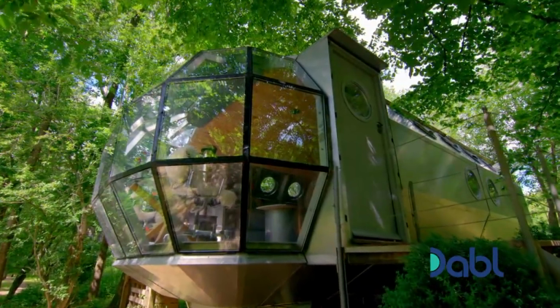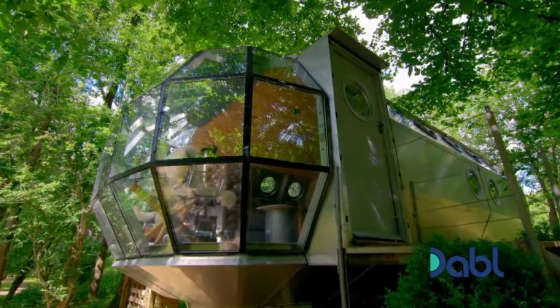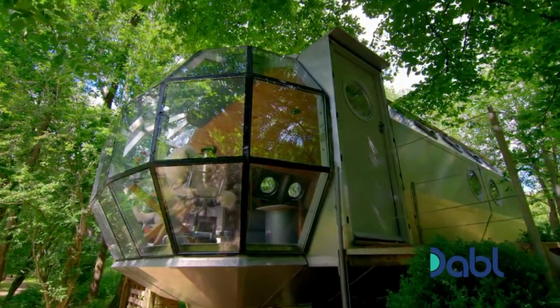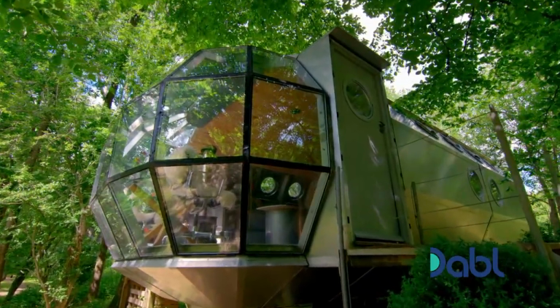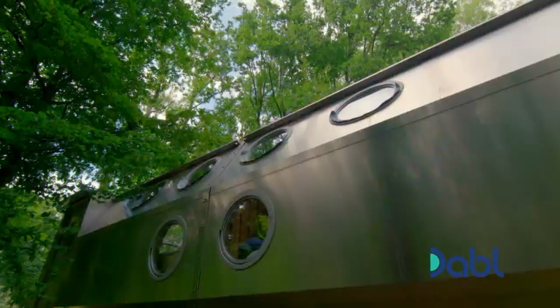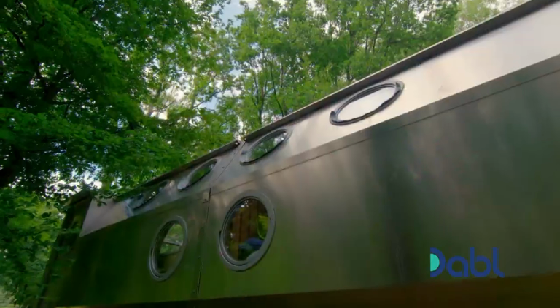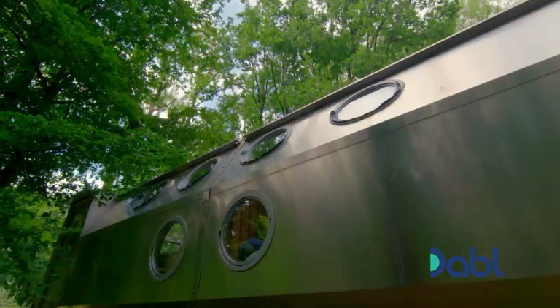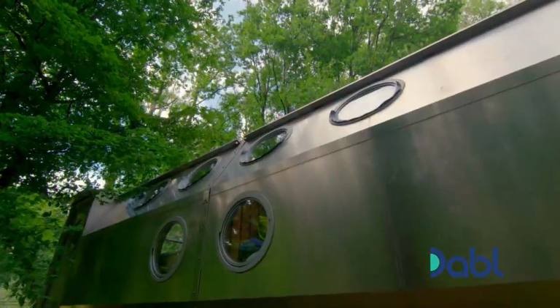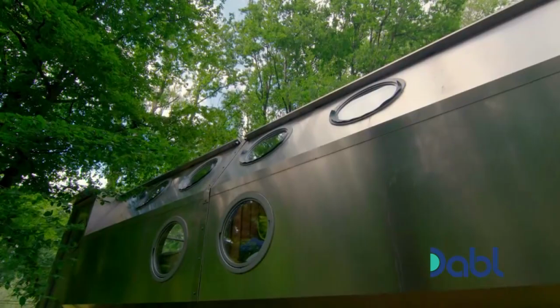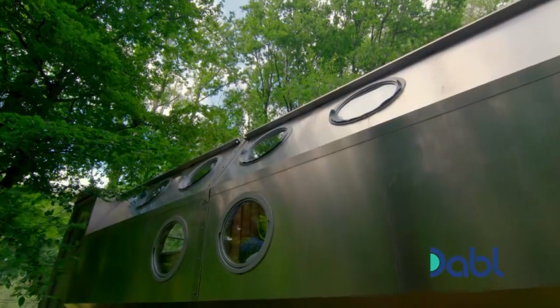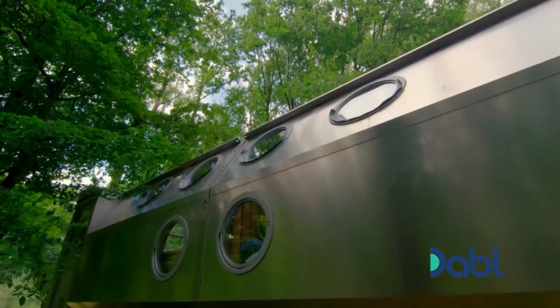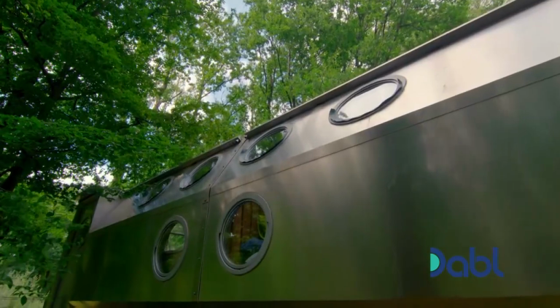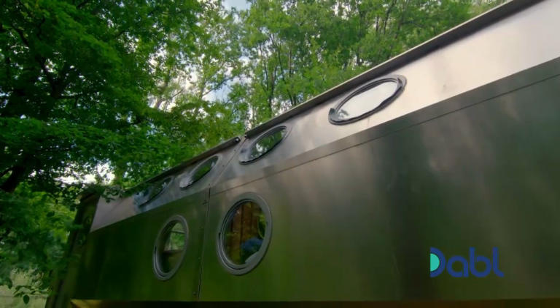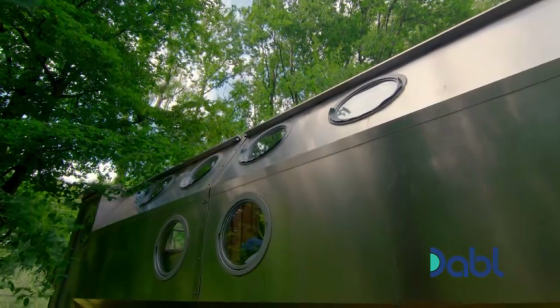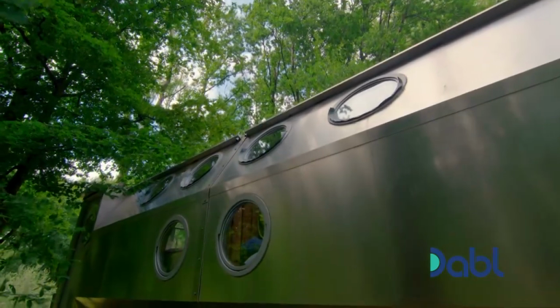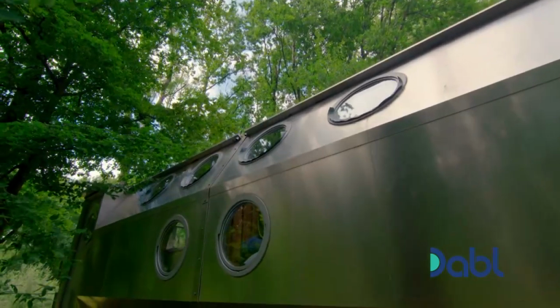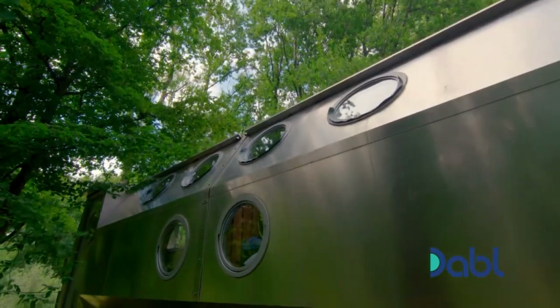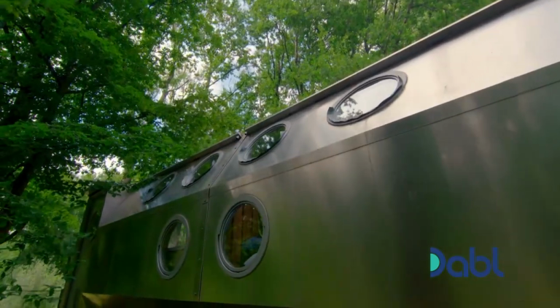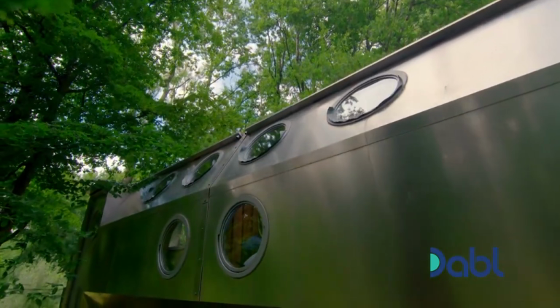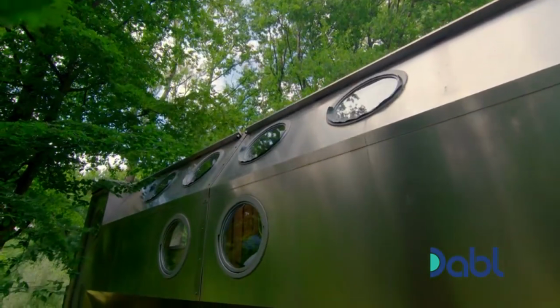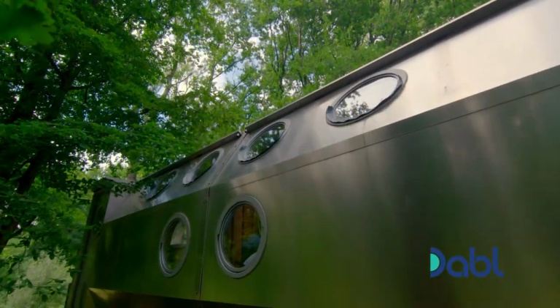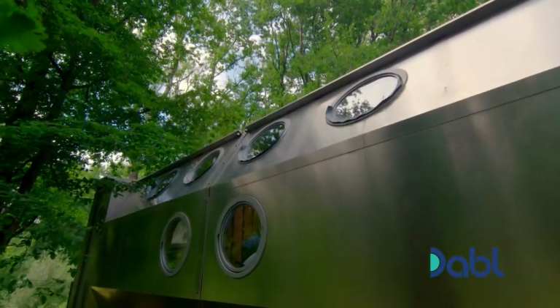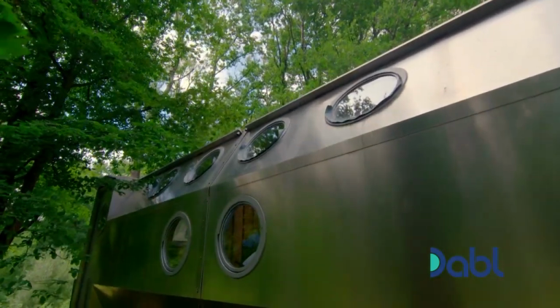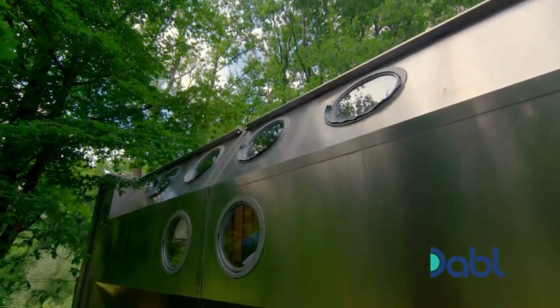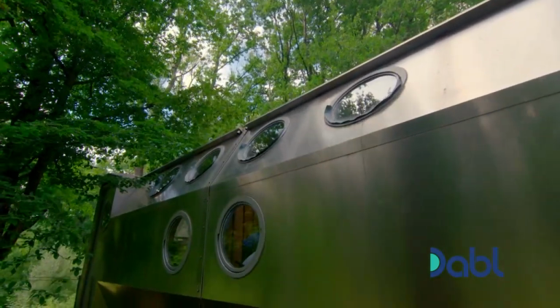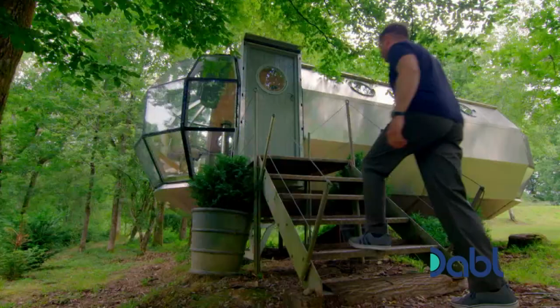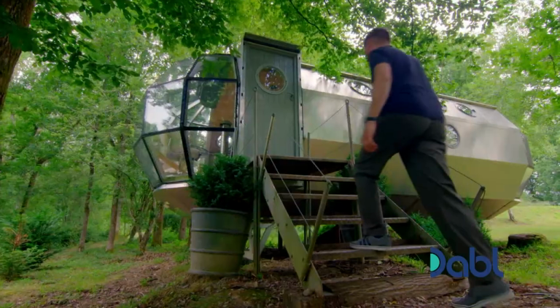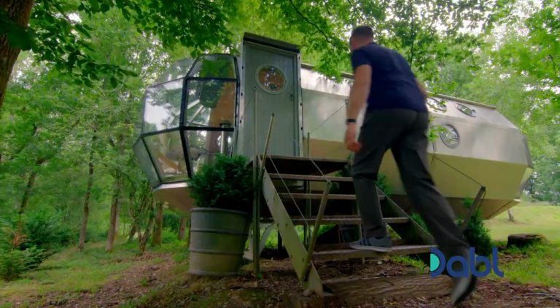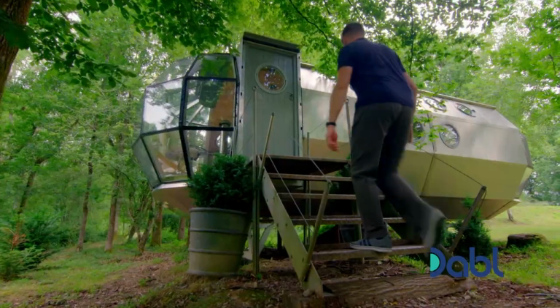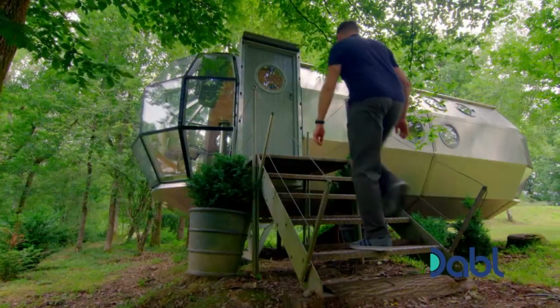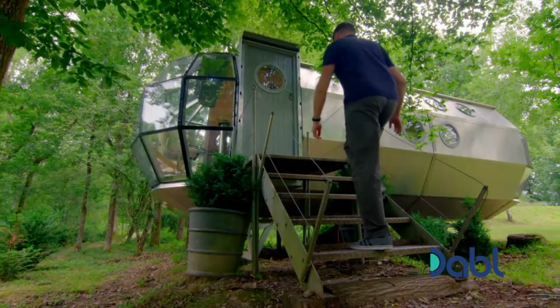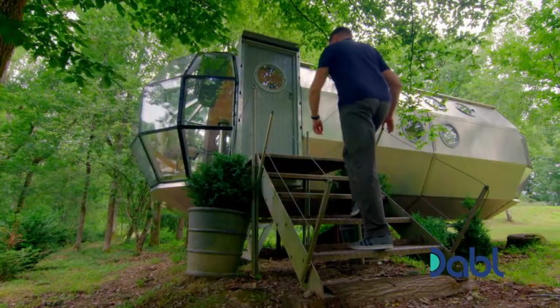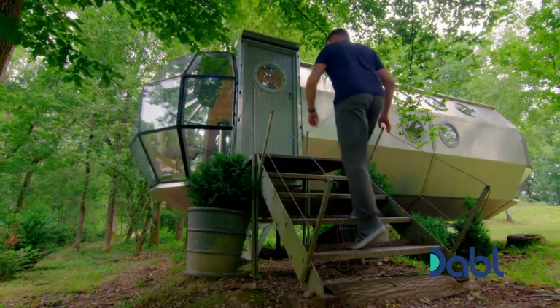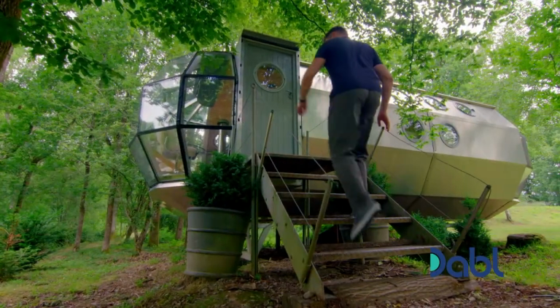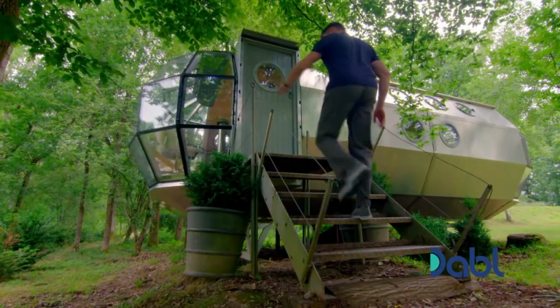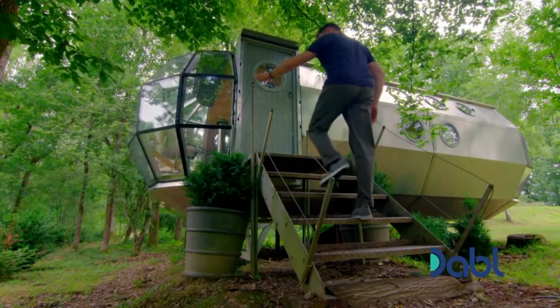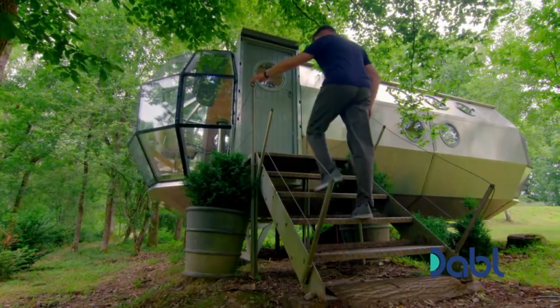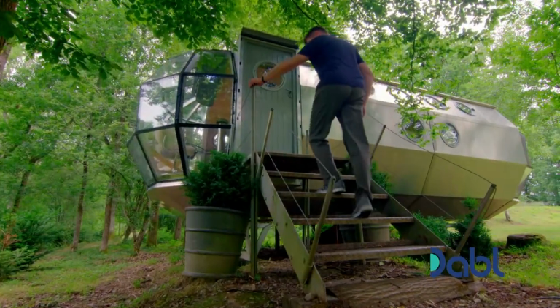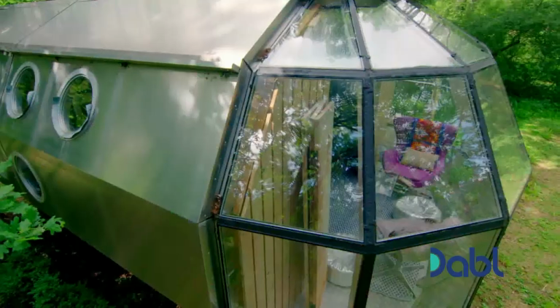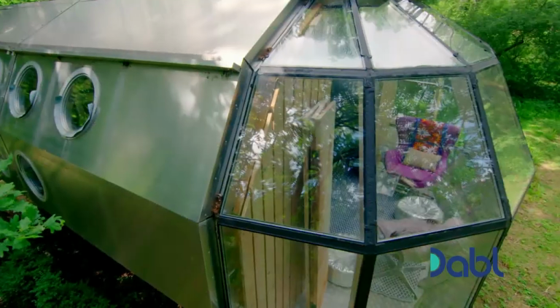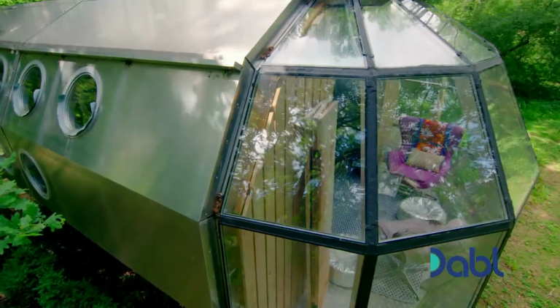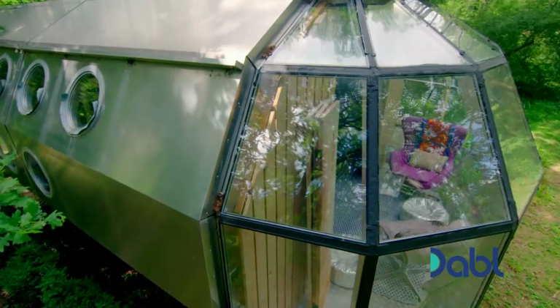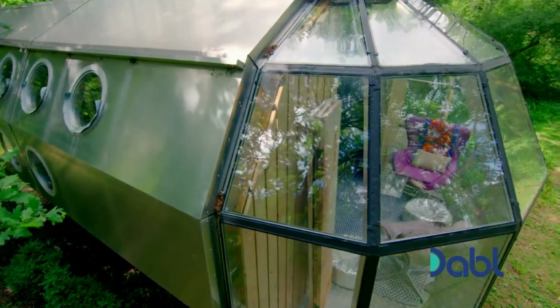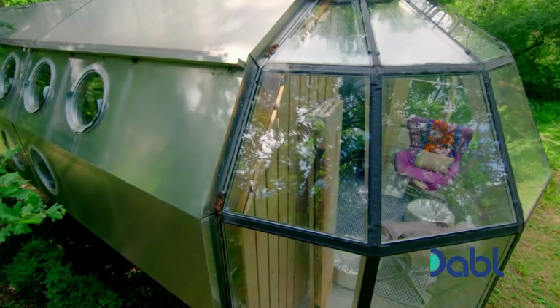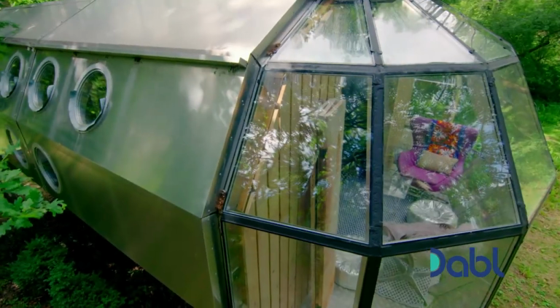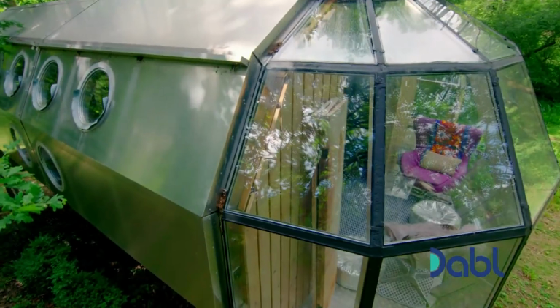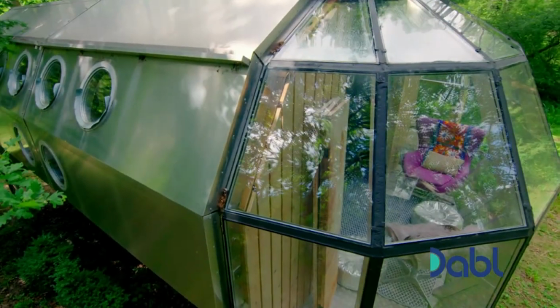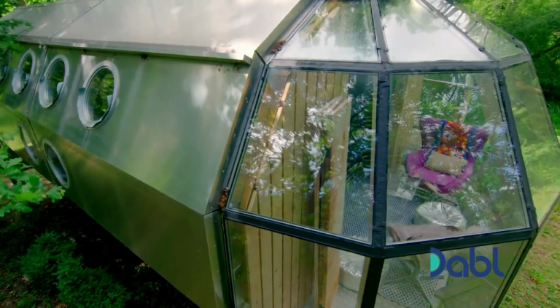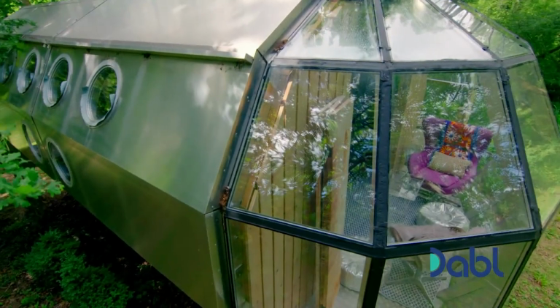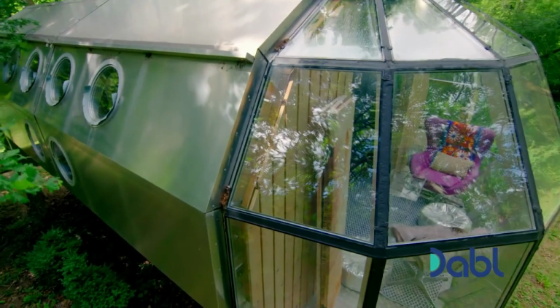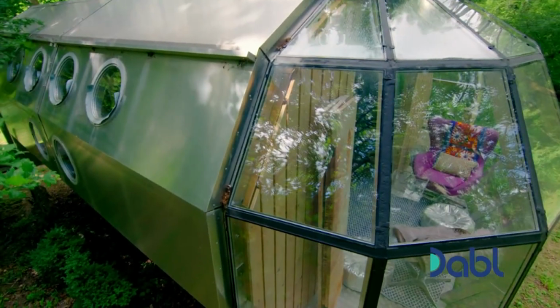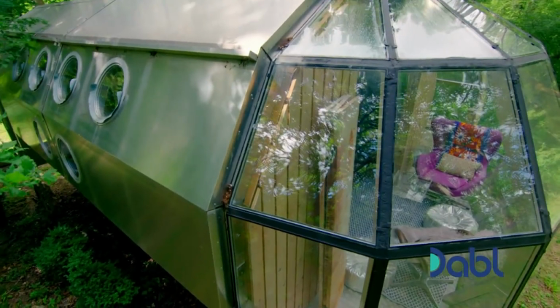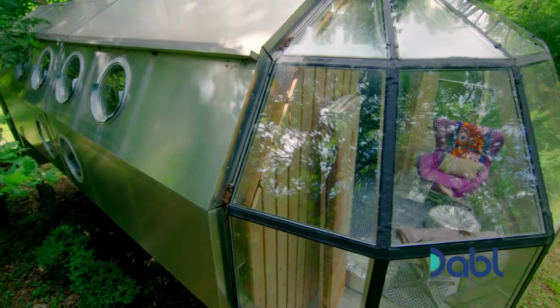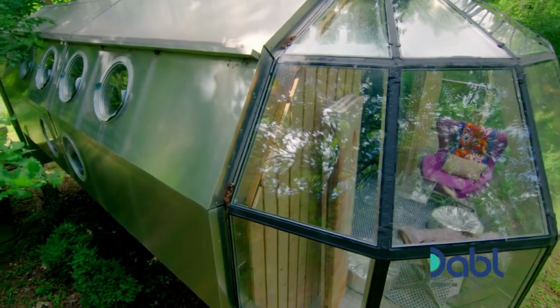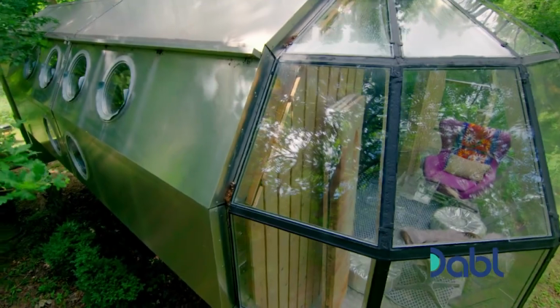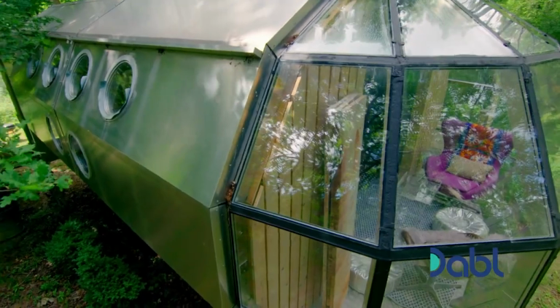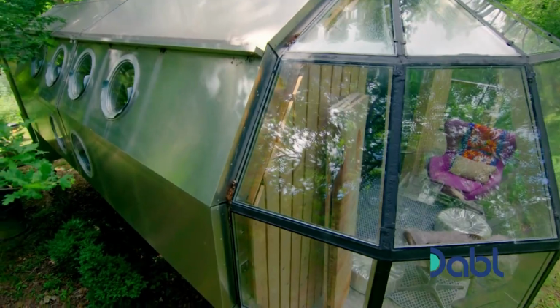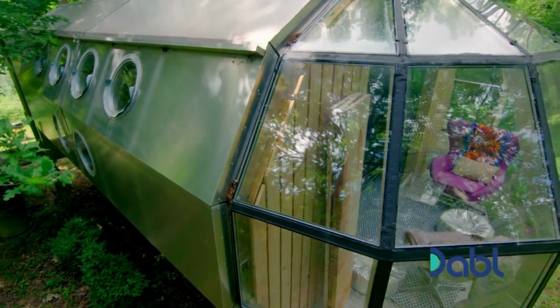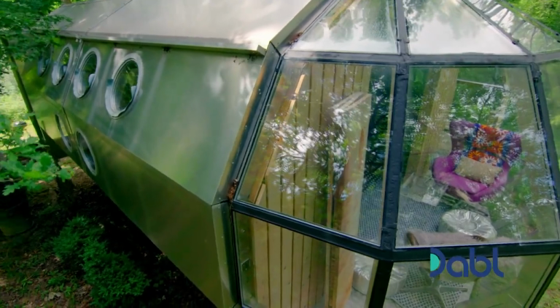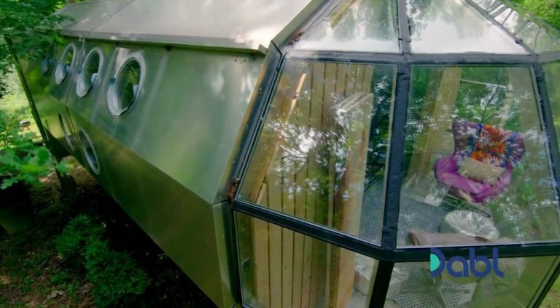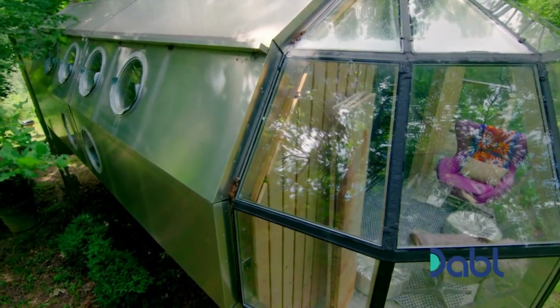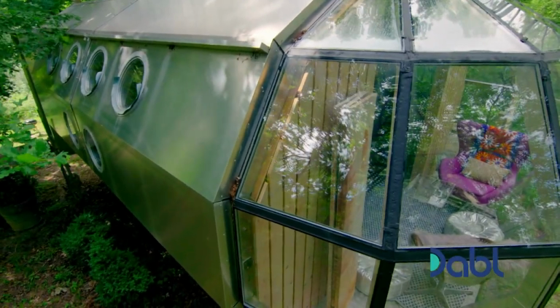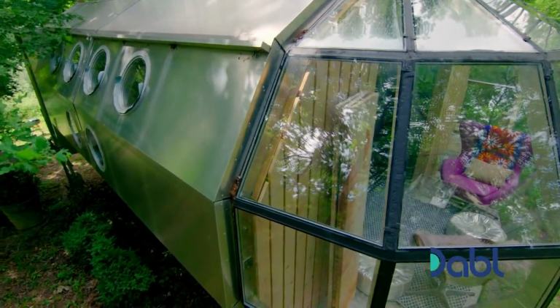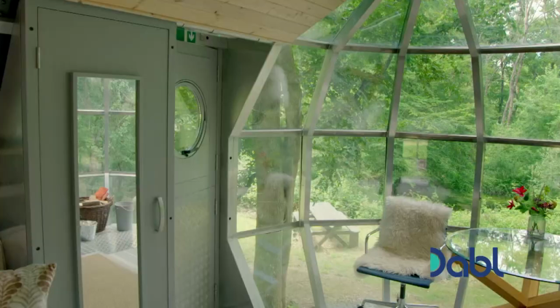The aluminium, glass and stainless steel airship may look more suitable for flying than living in, but once inside, it's a different story.